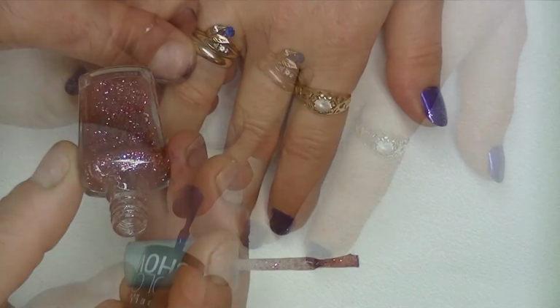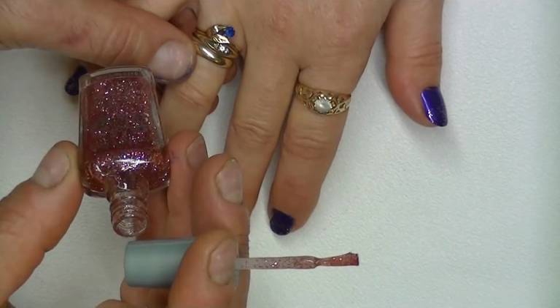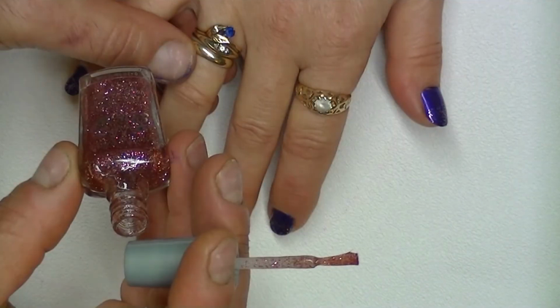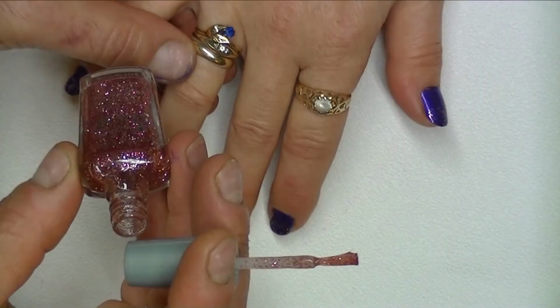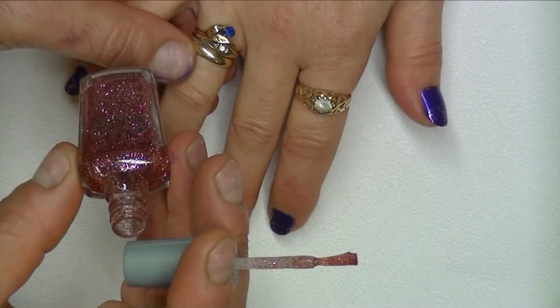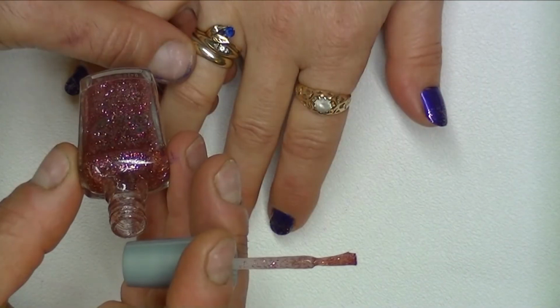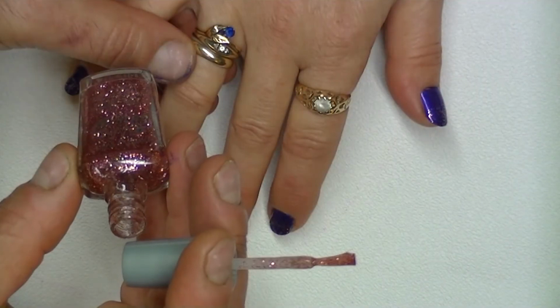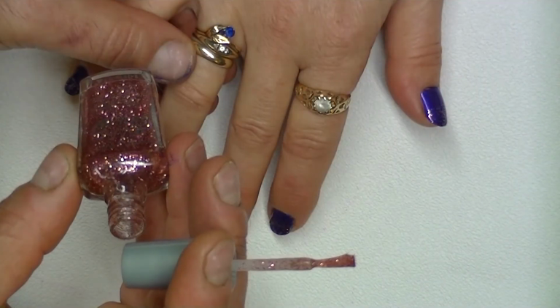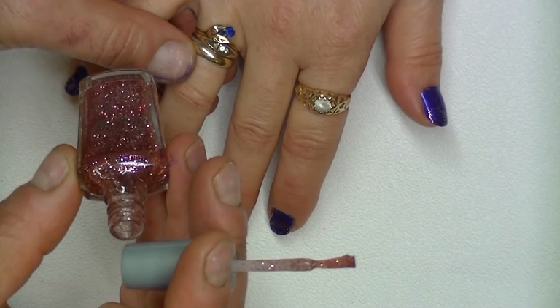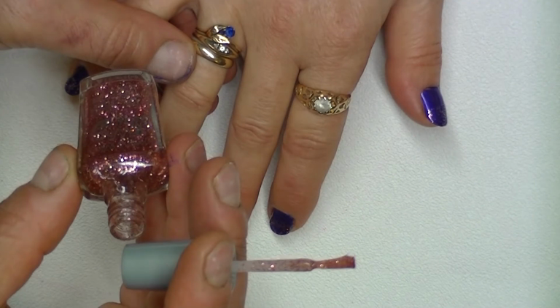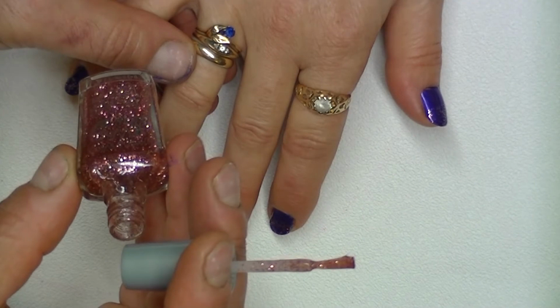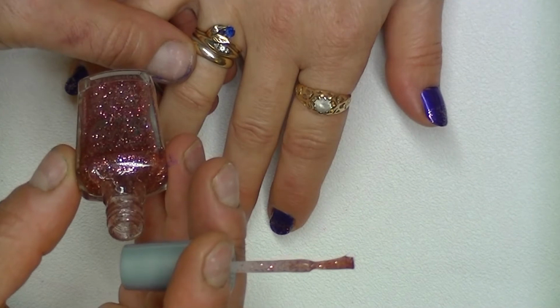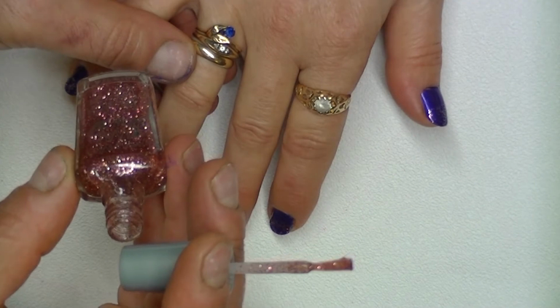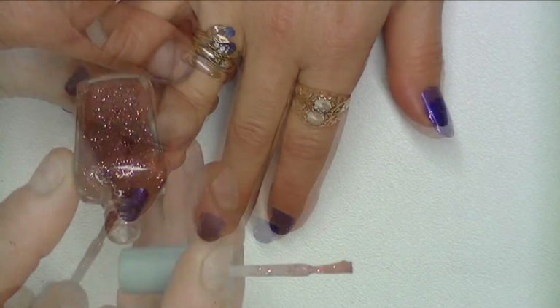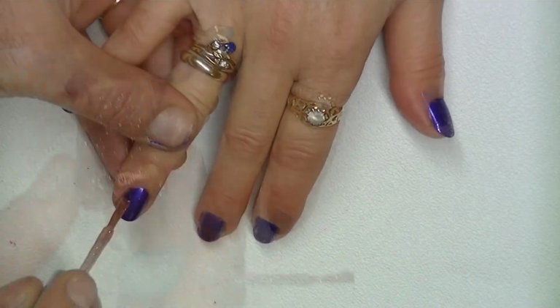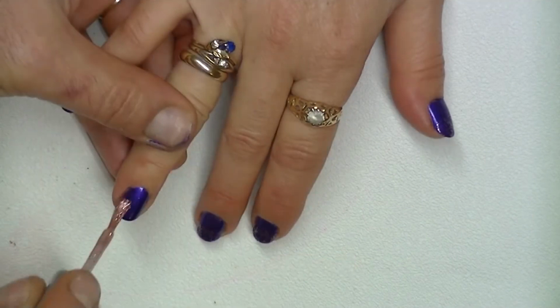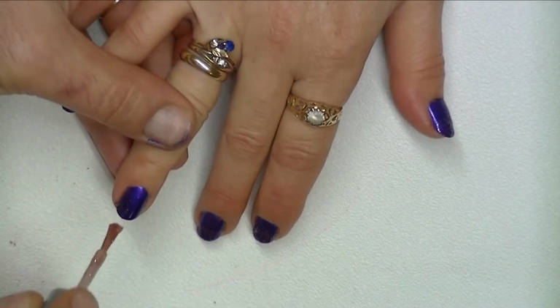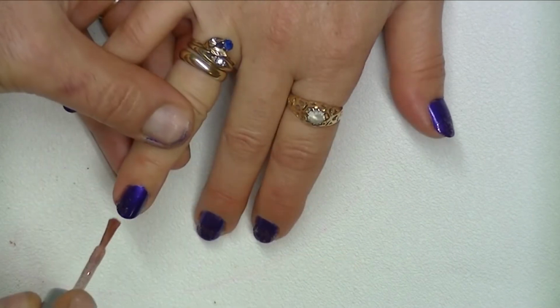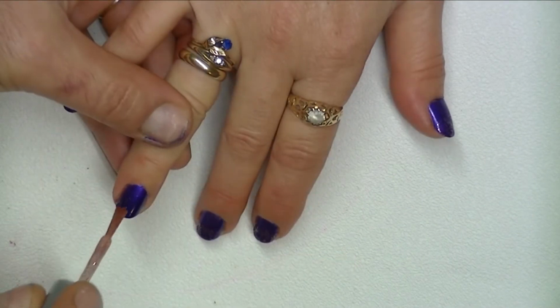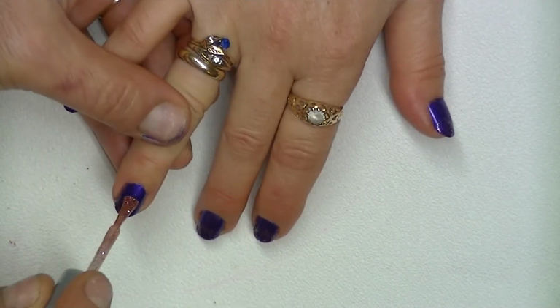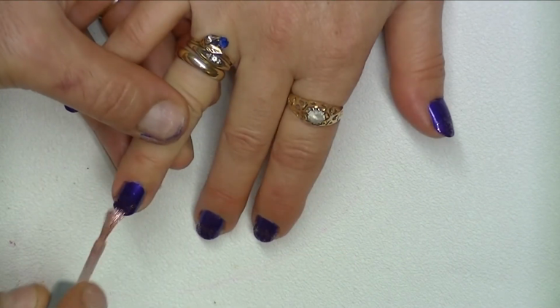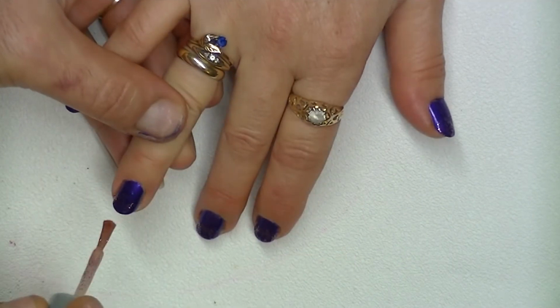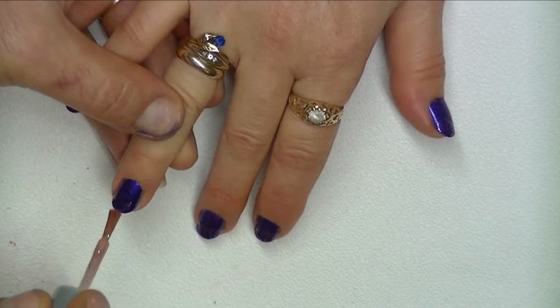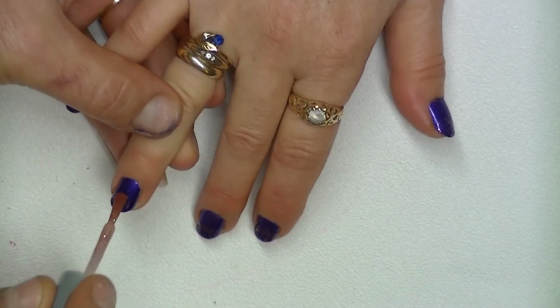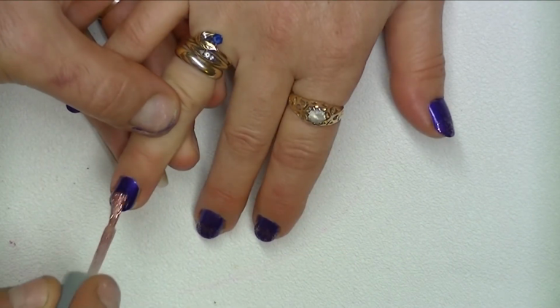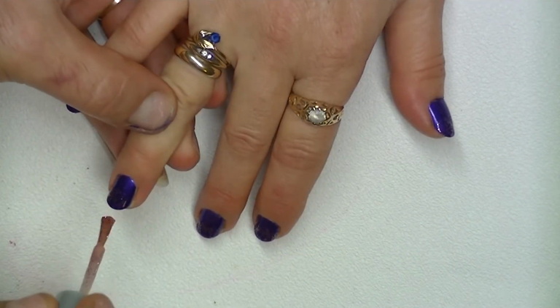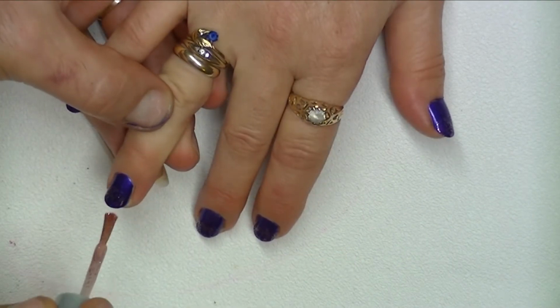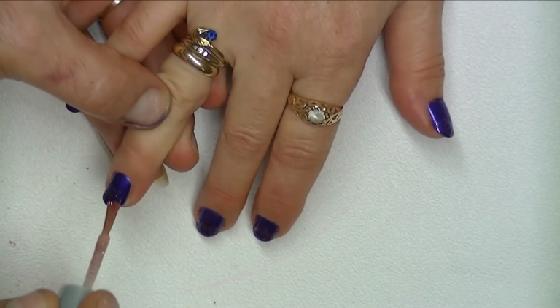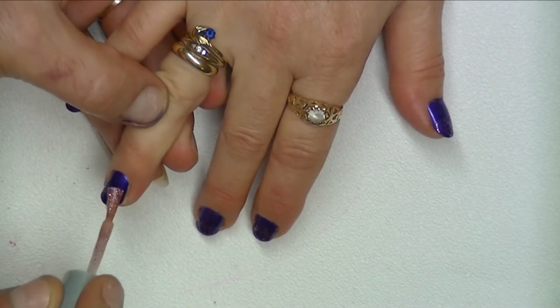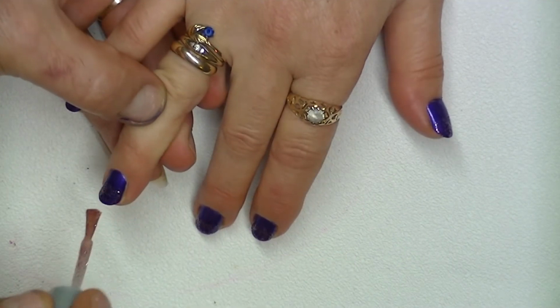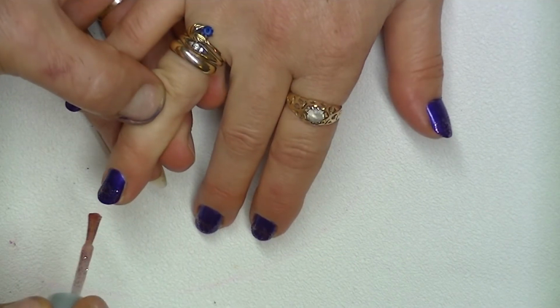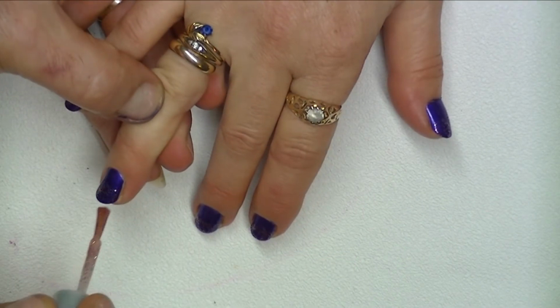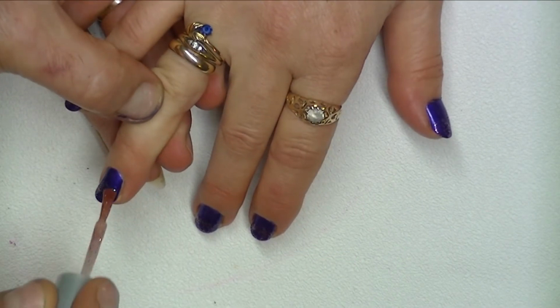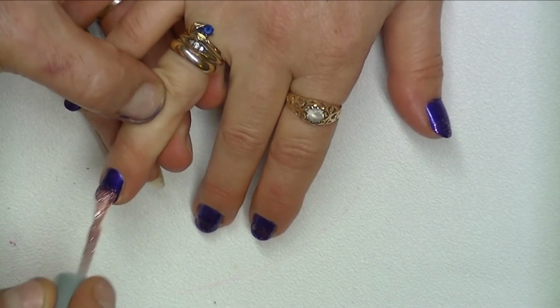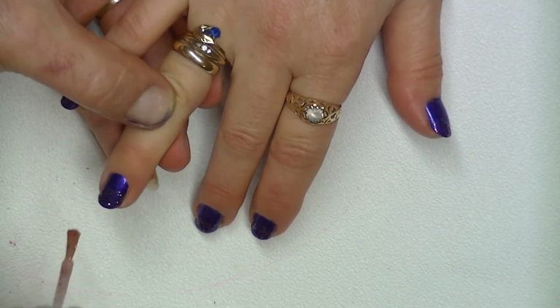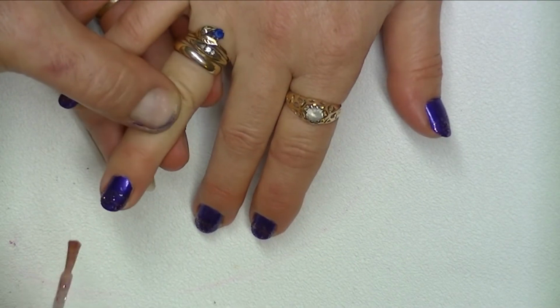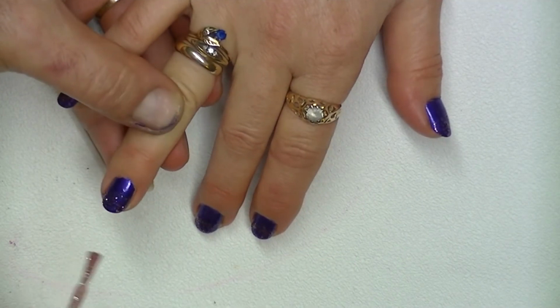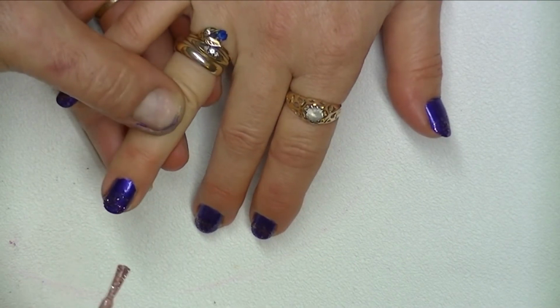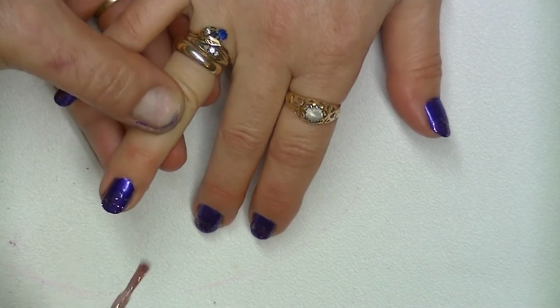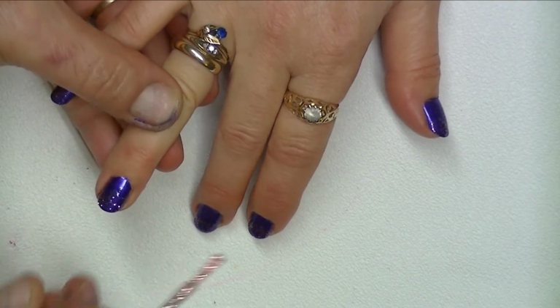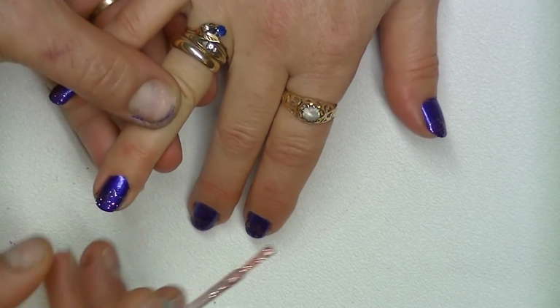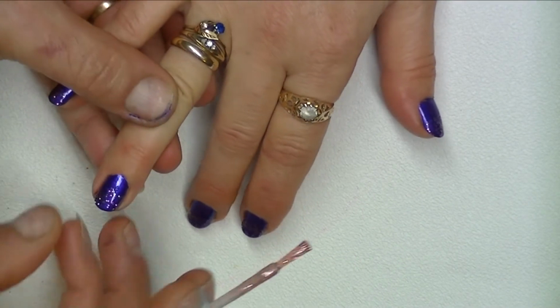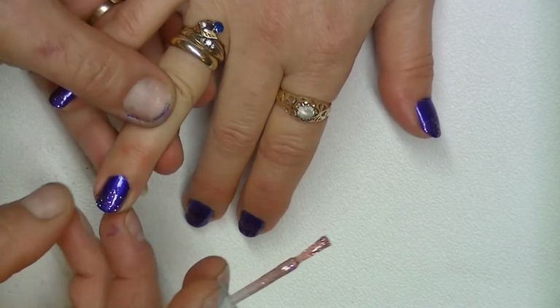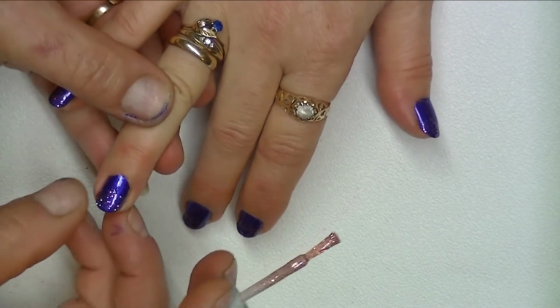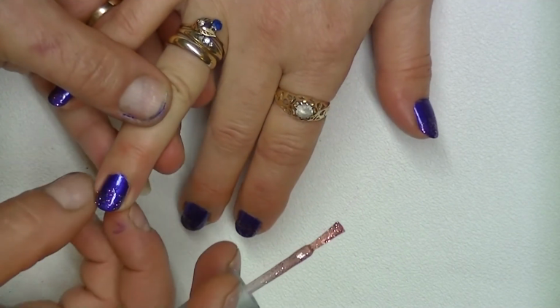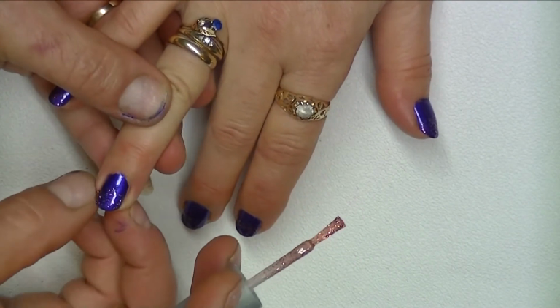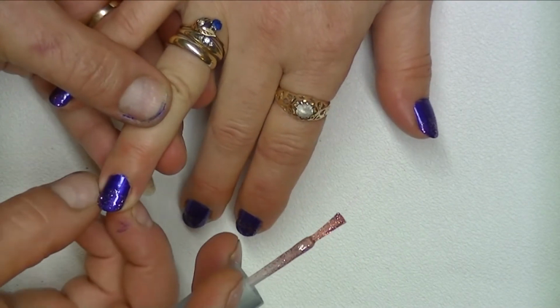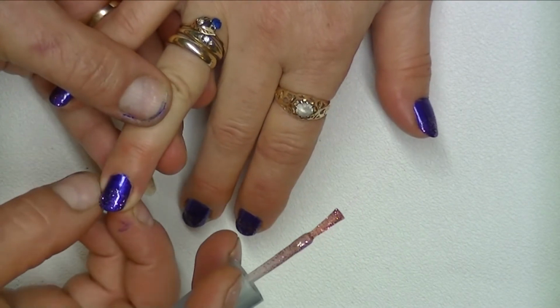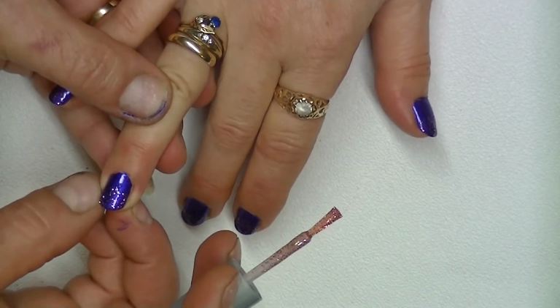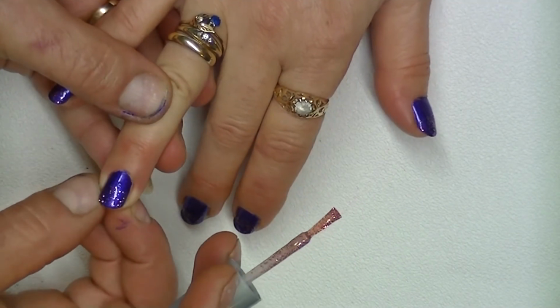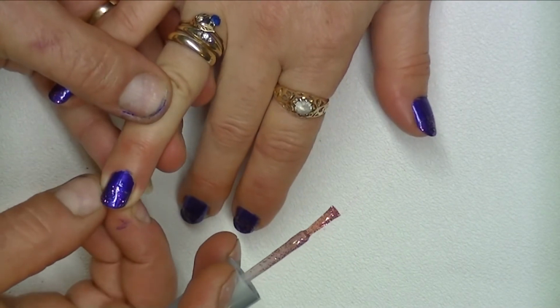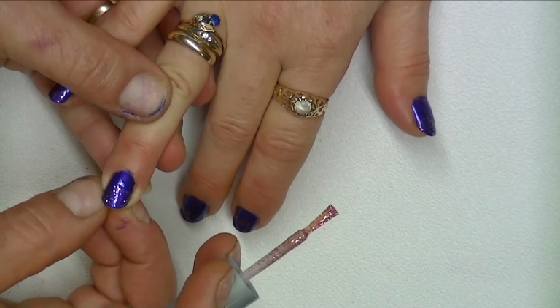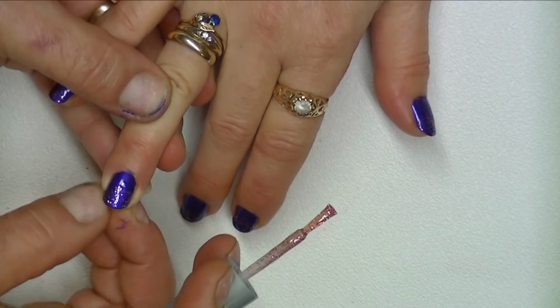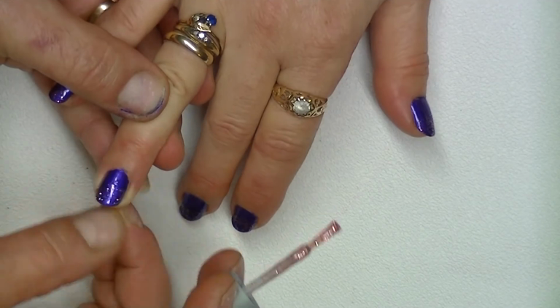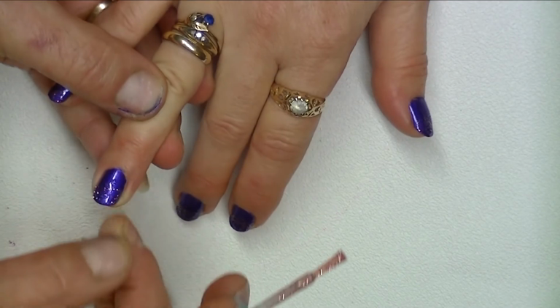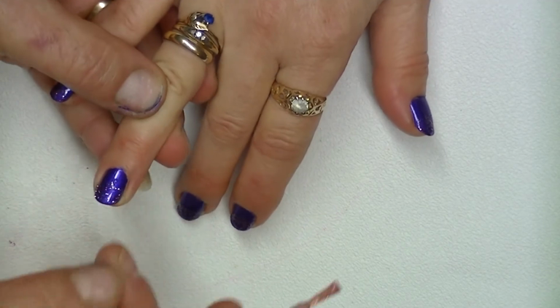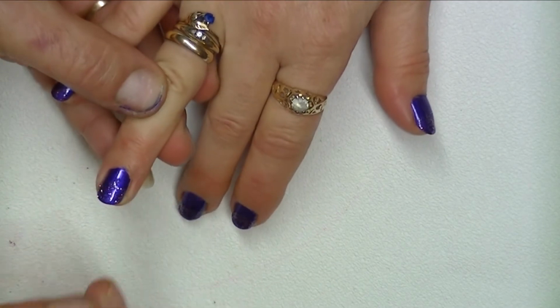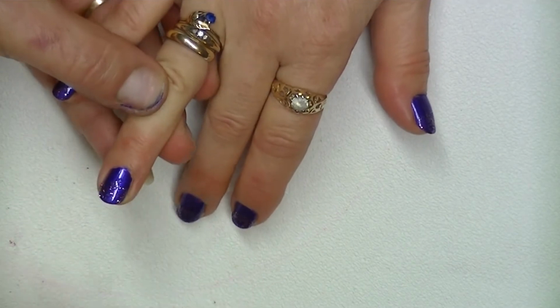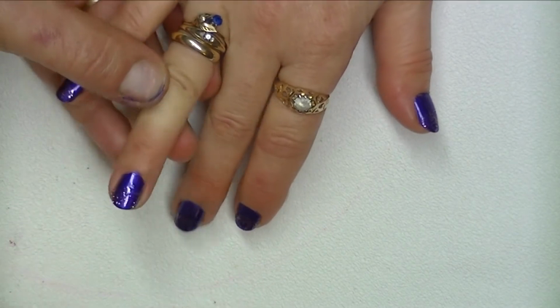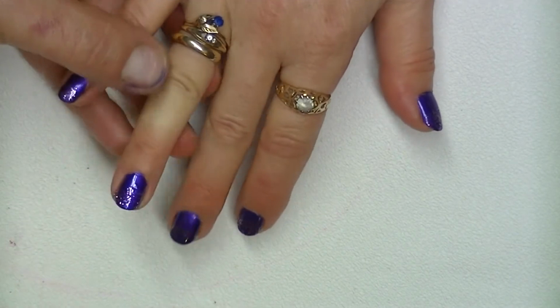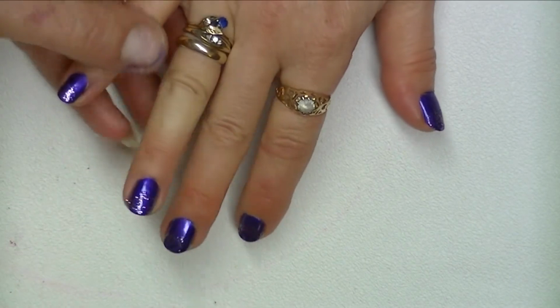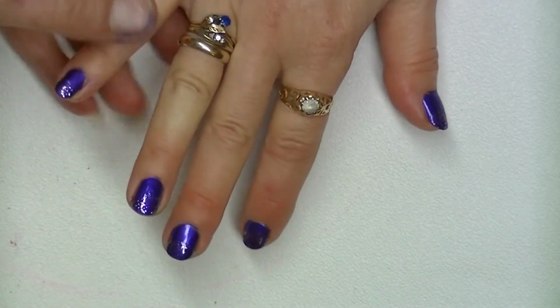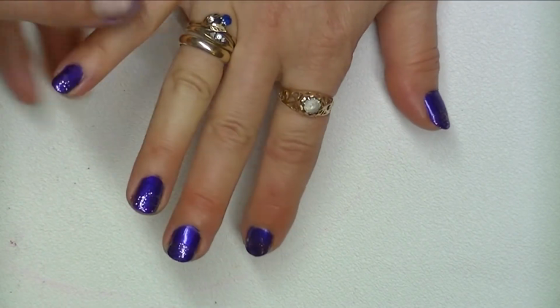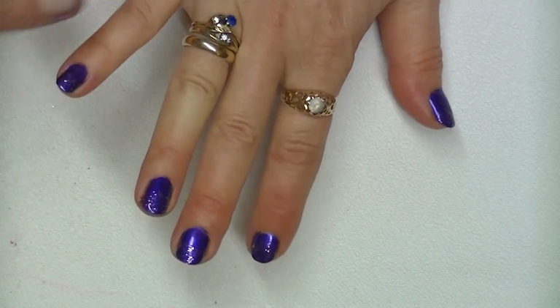Then we apply a pink glitter polish to the top half of our nails like this. The polish we used is called Sparkled by Wet n Wild.